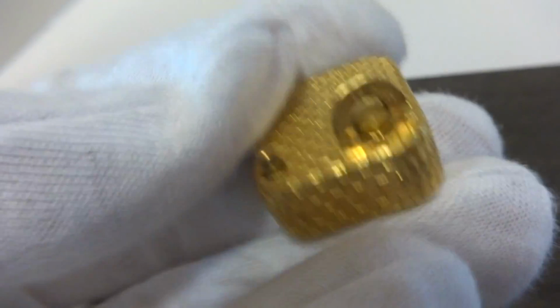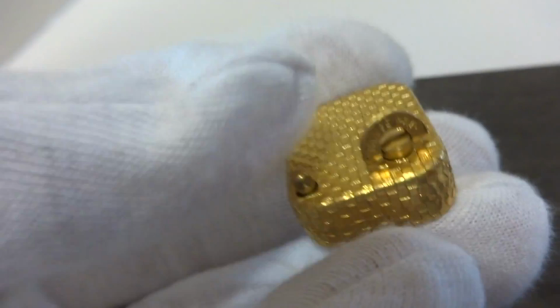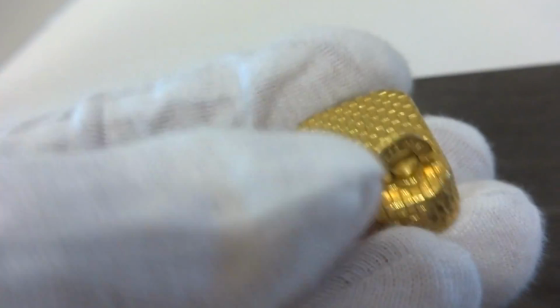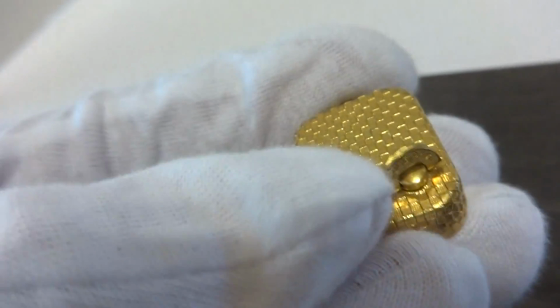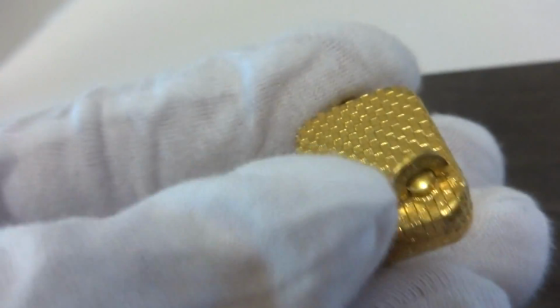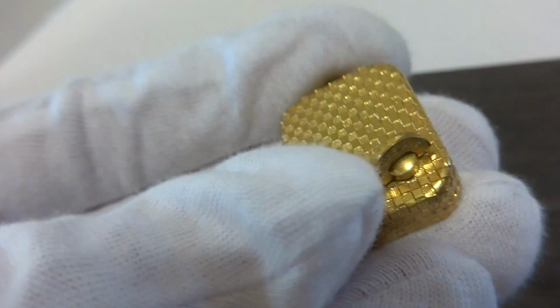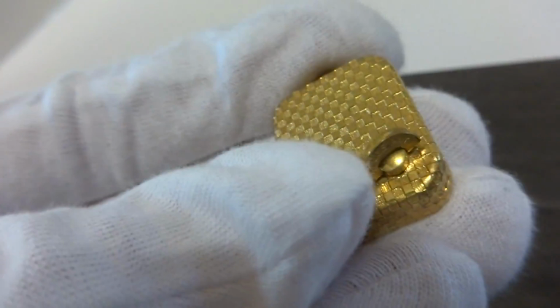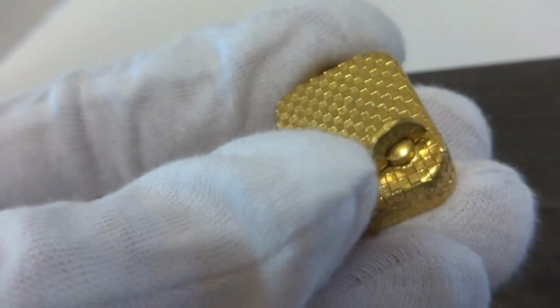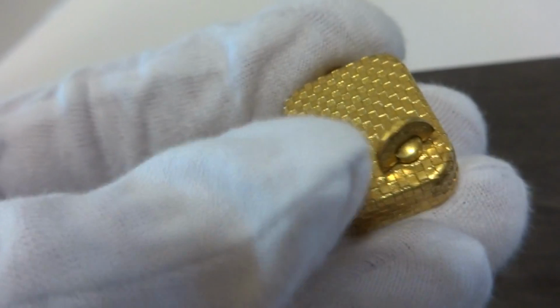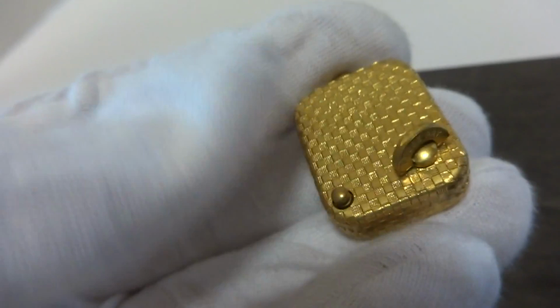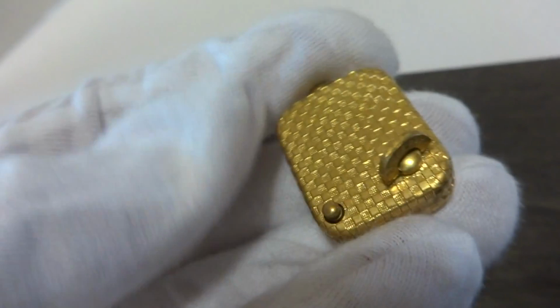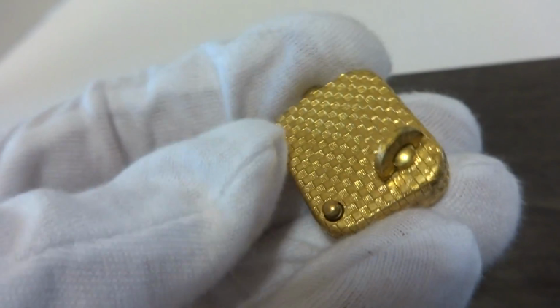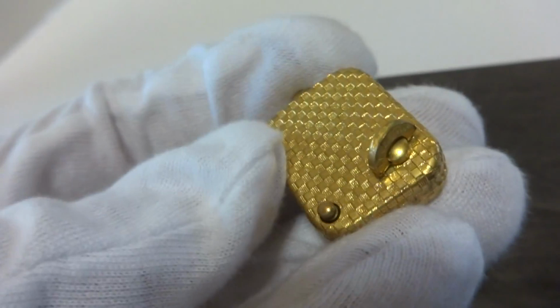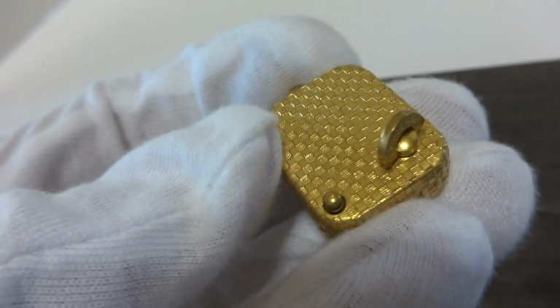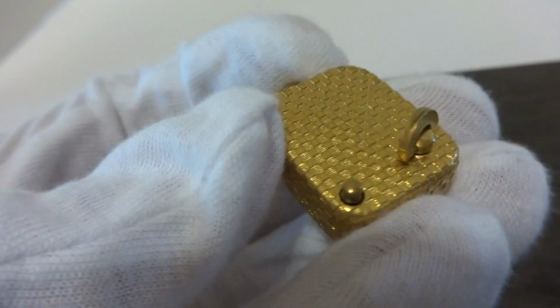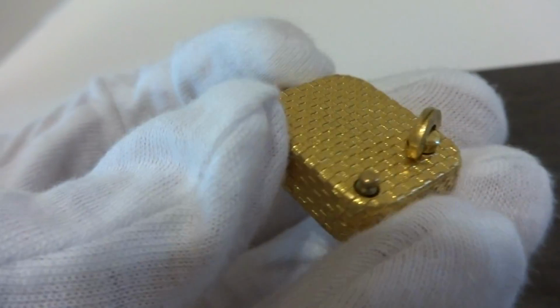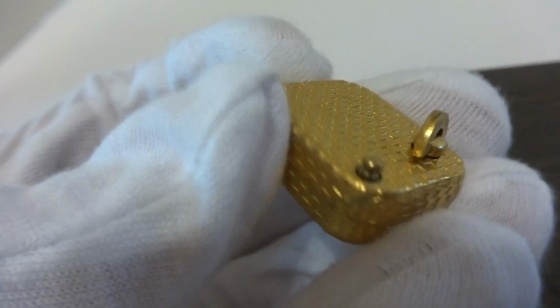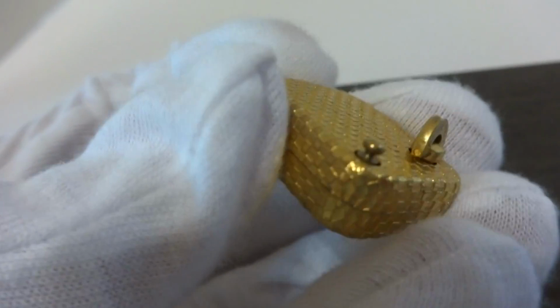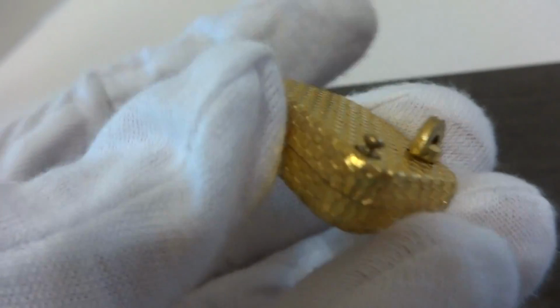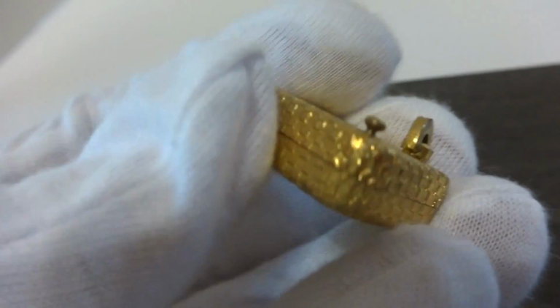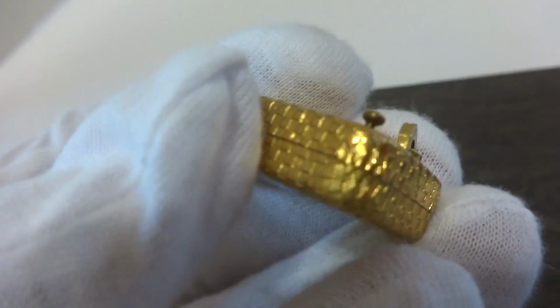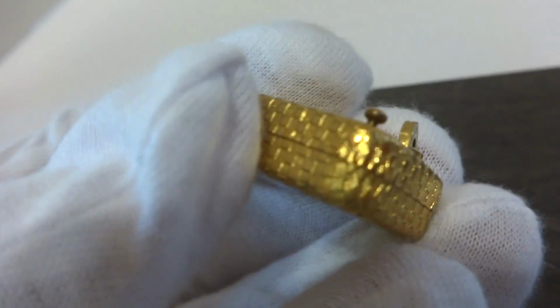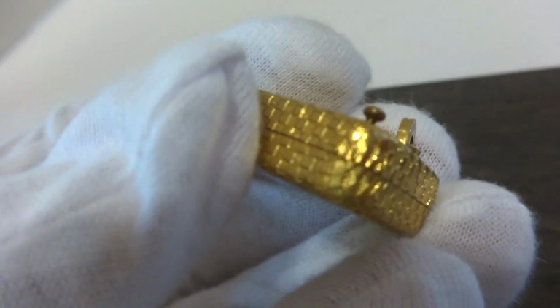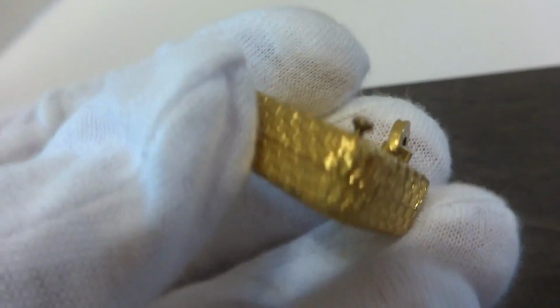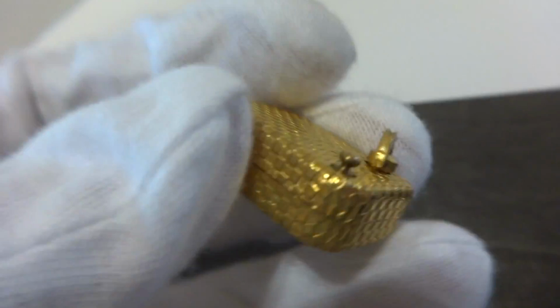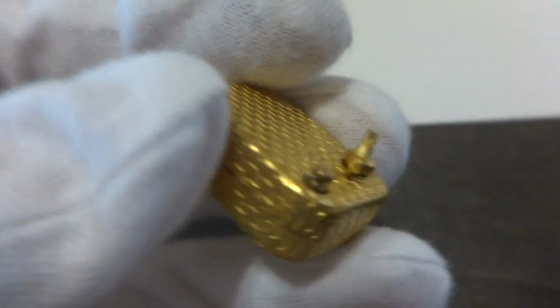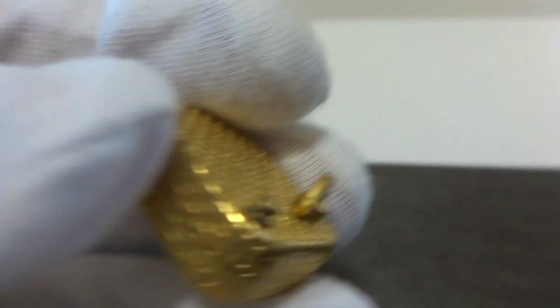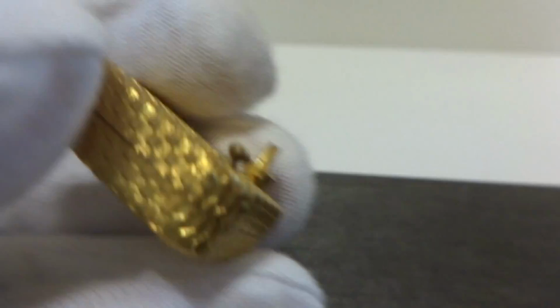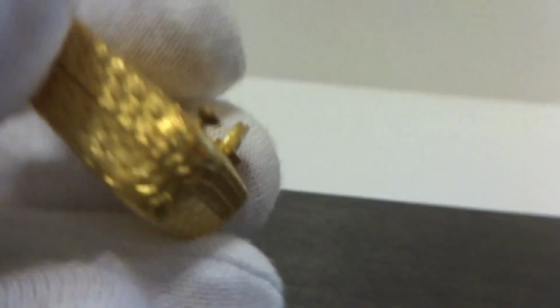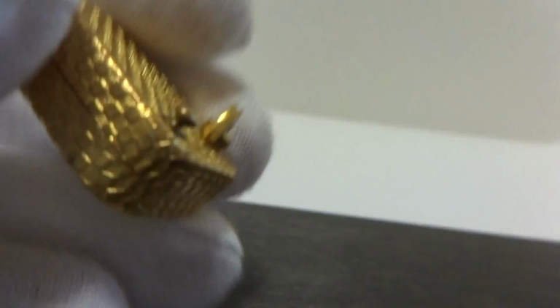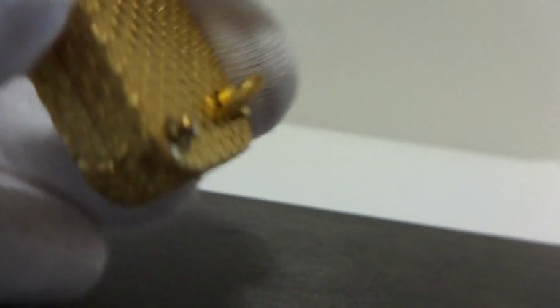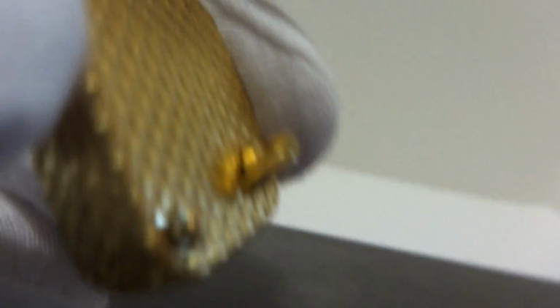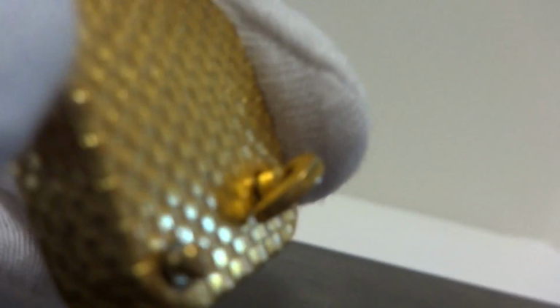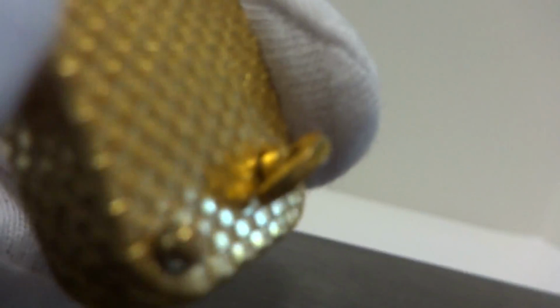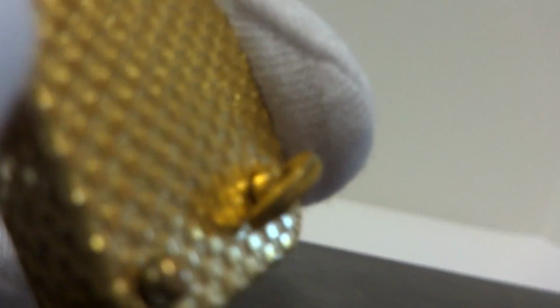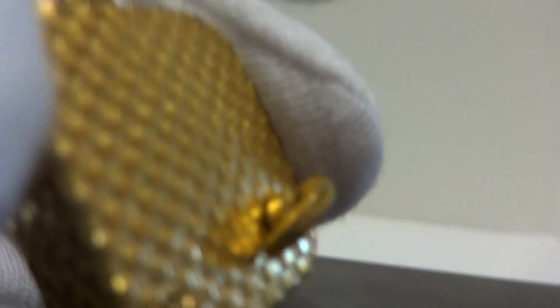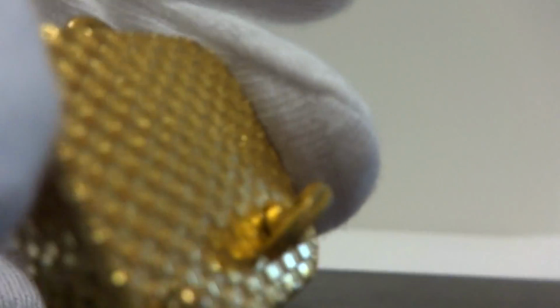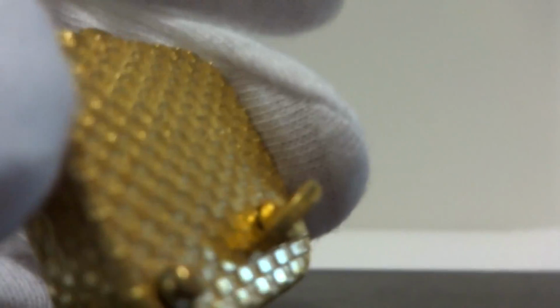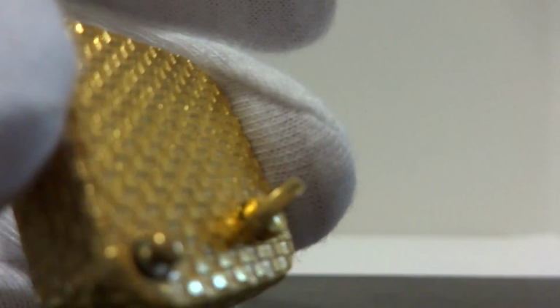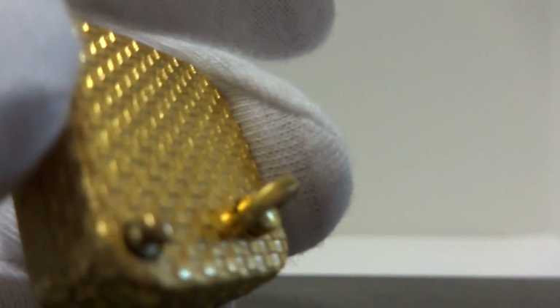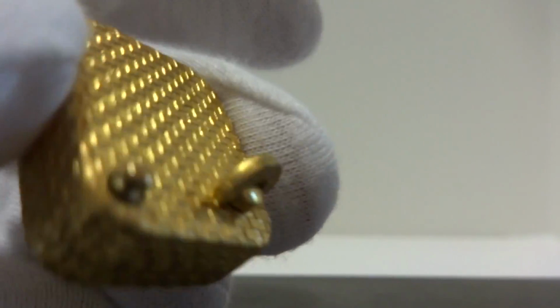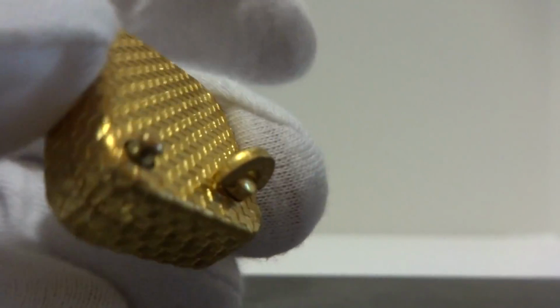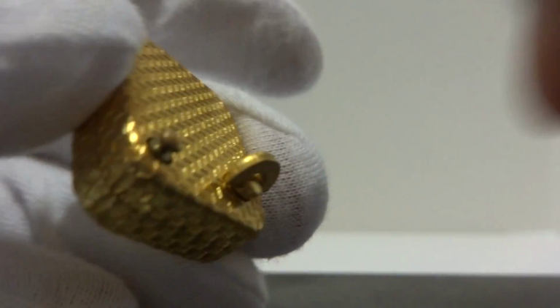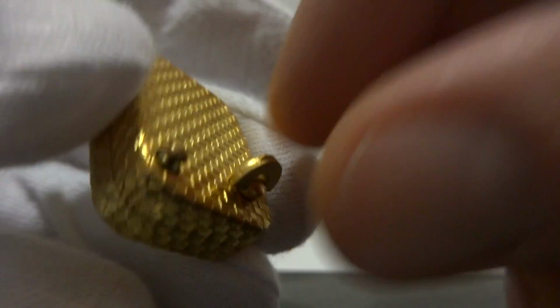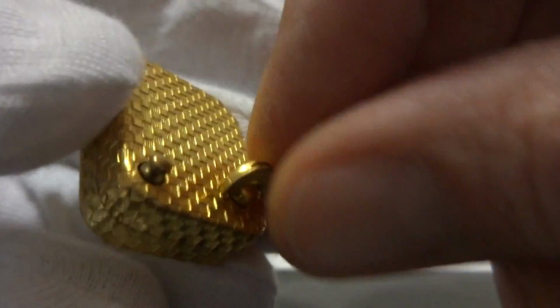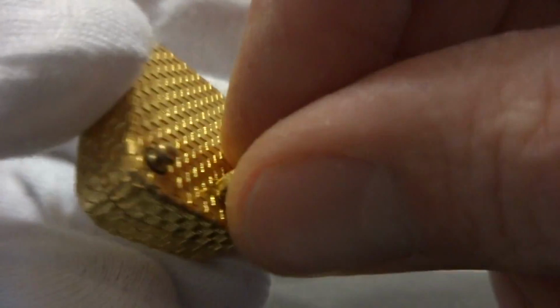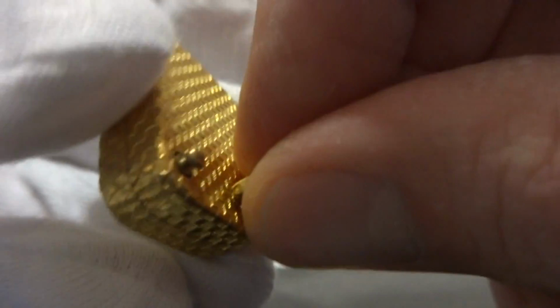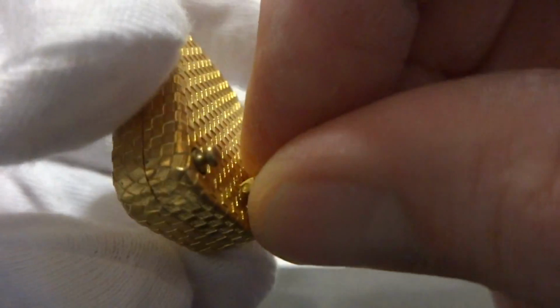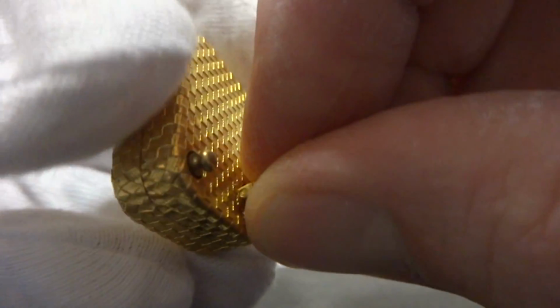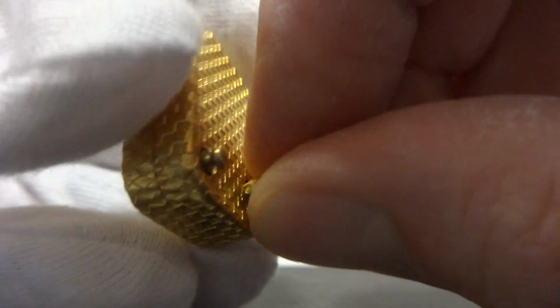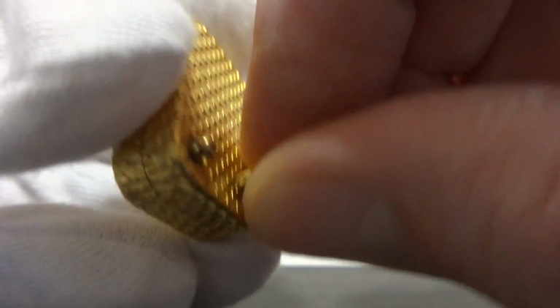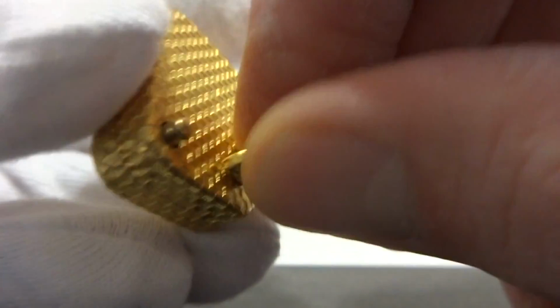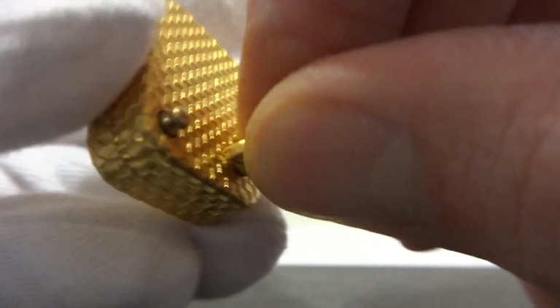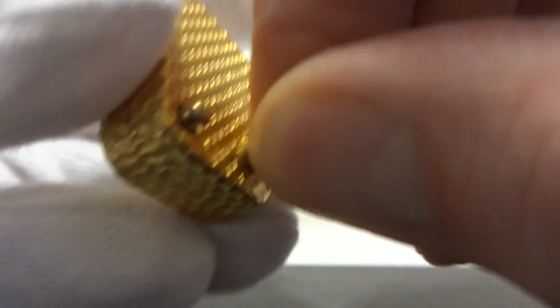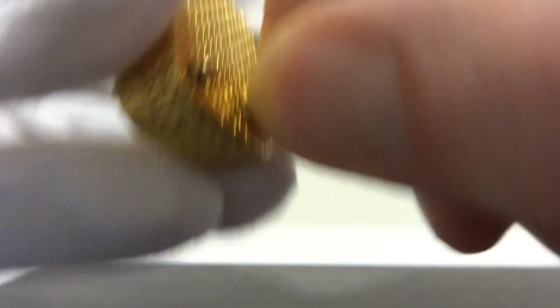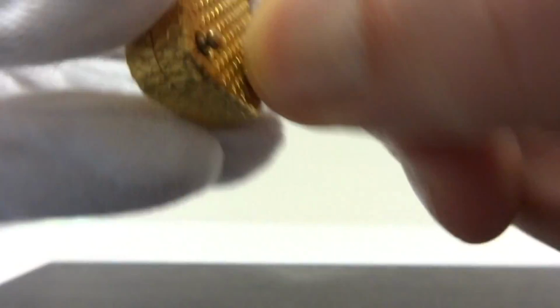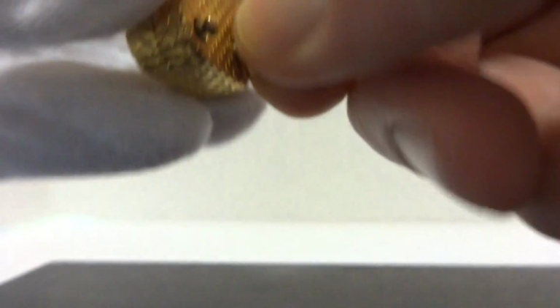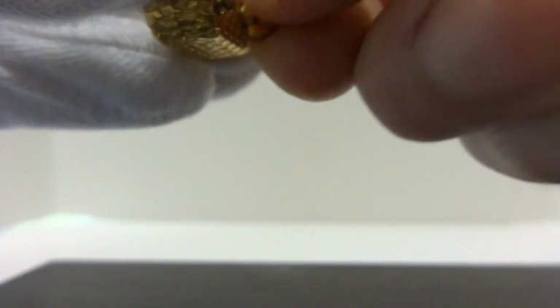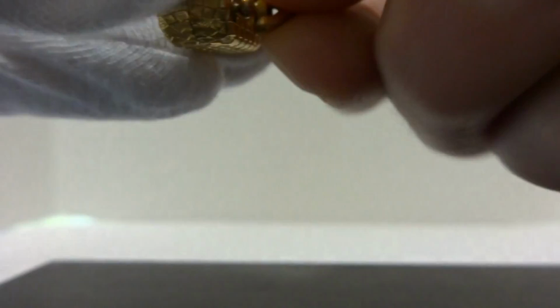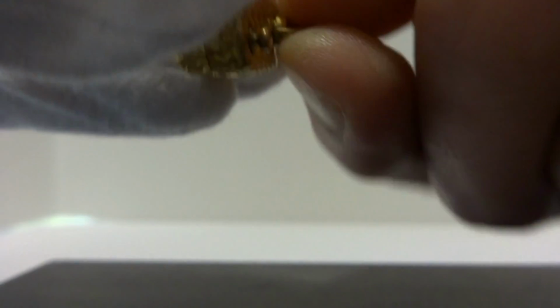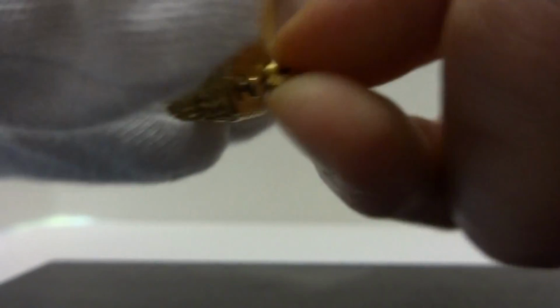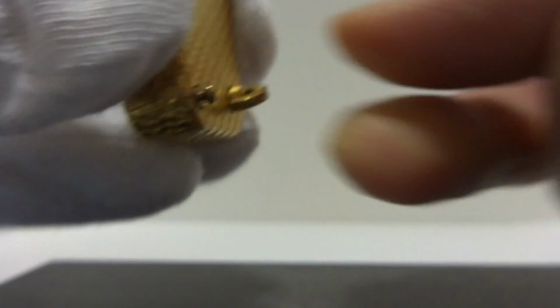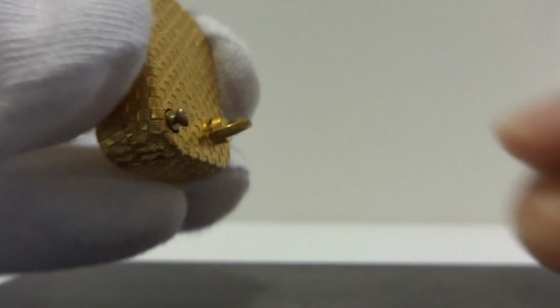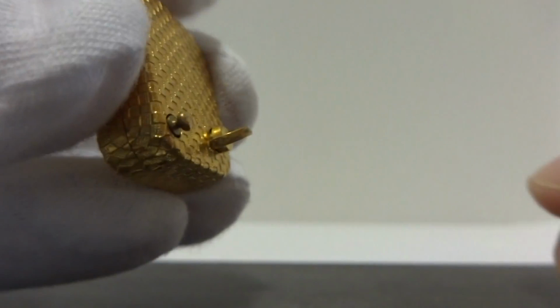And it stops the music. It winds with this little key on back.